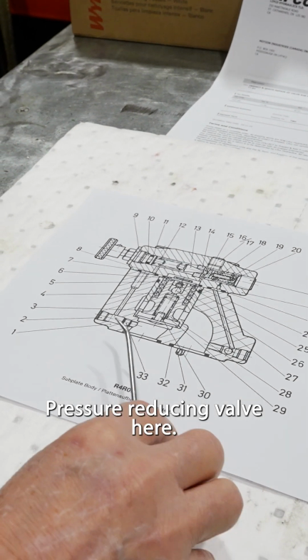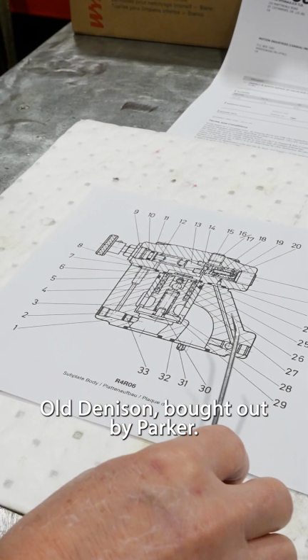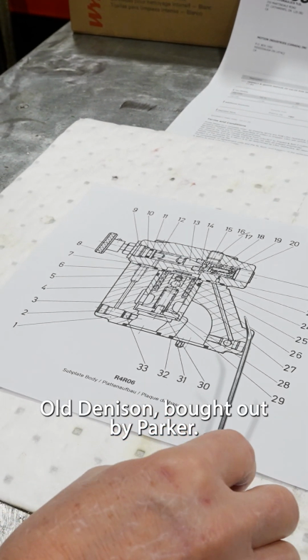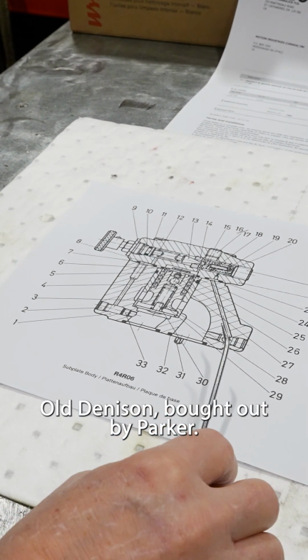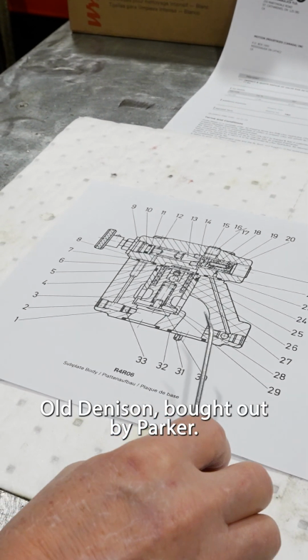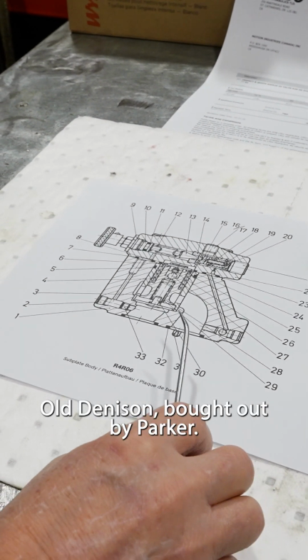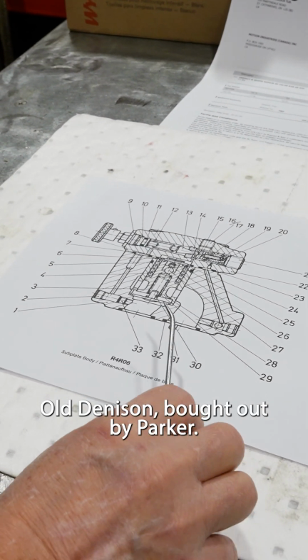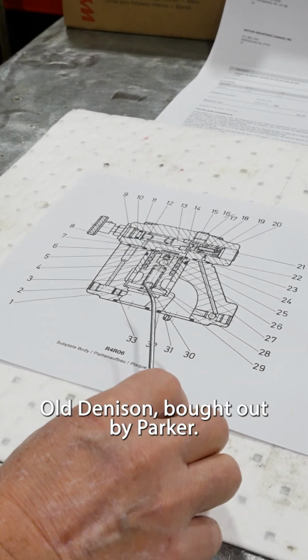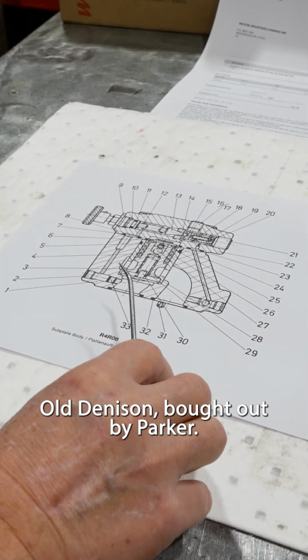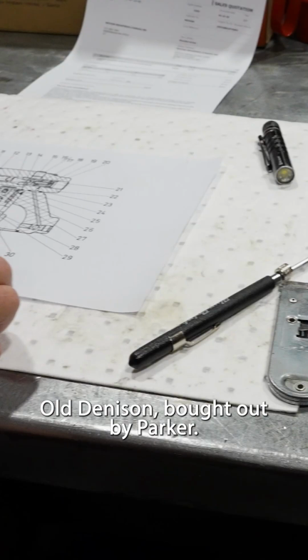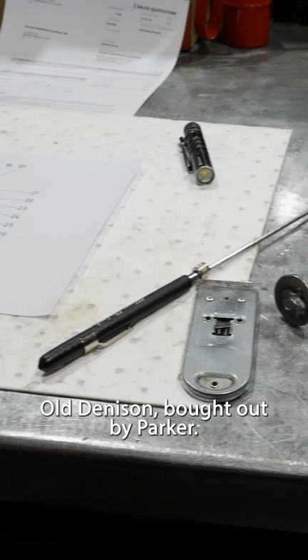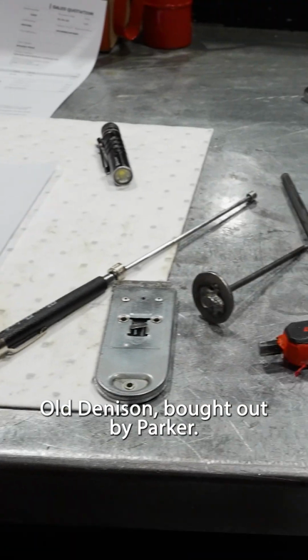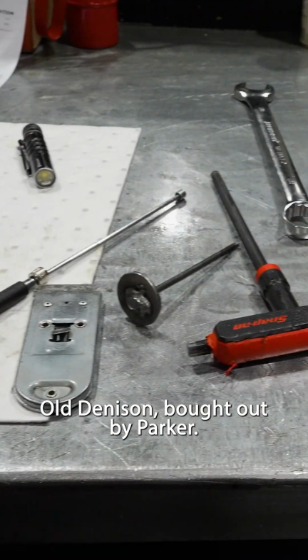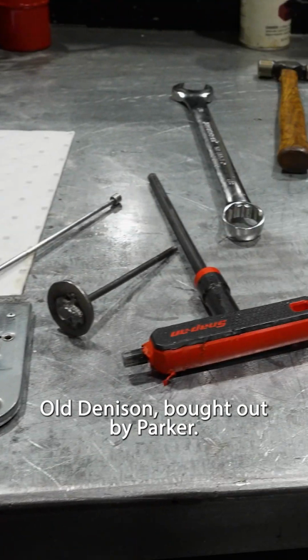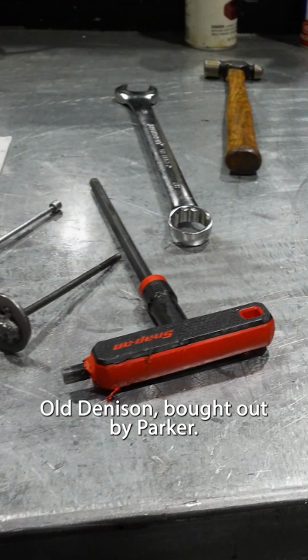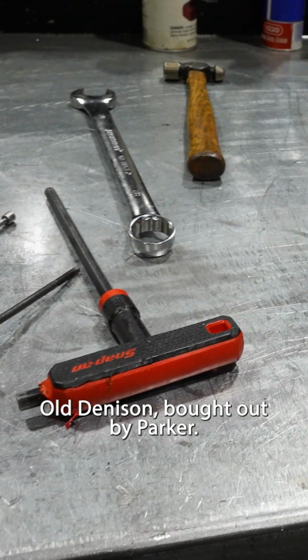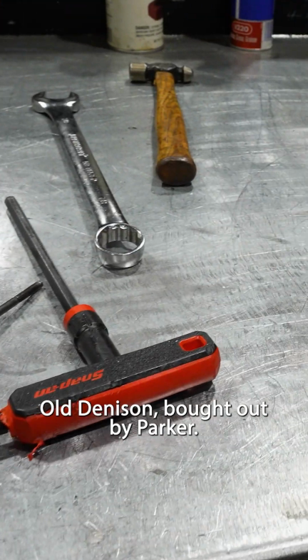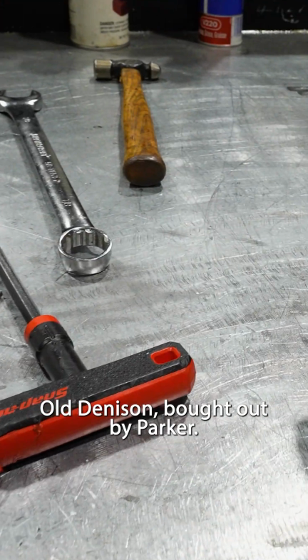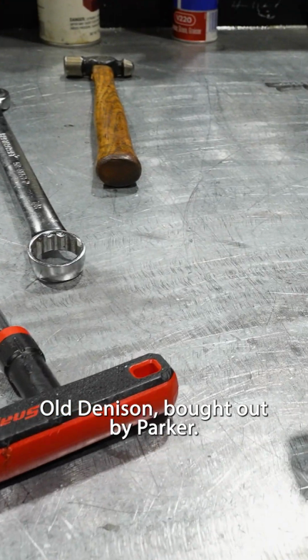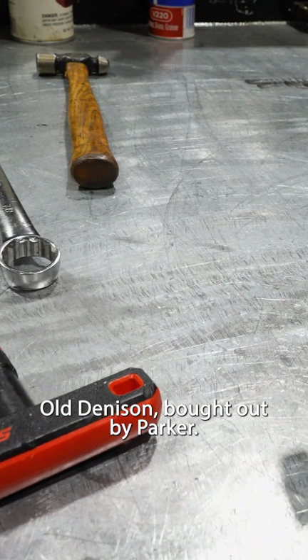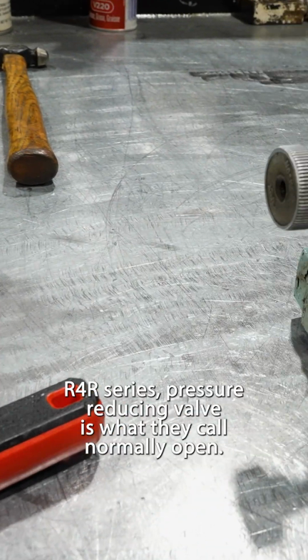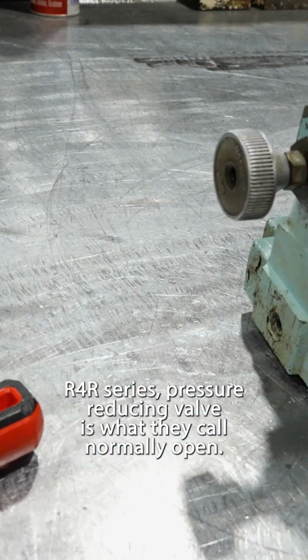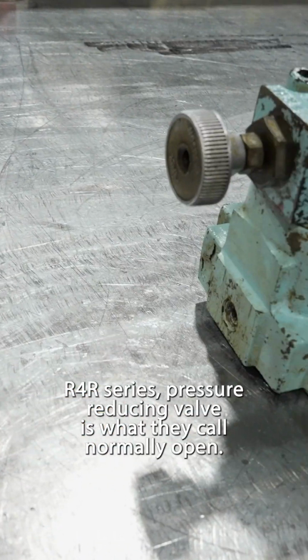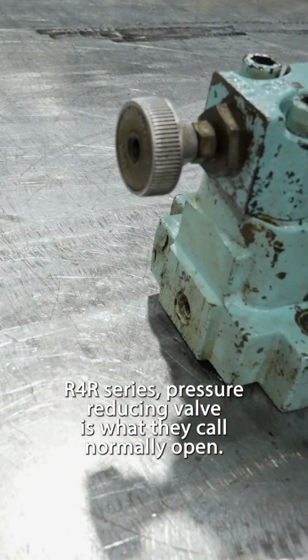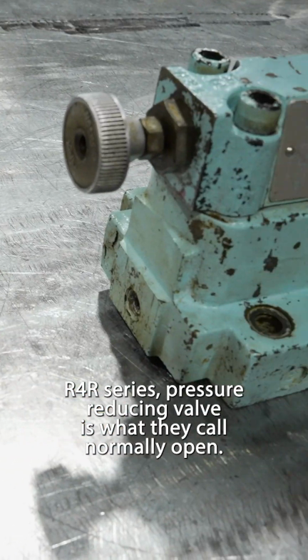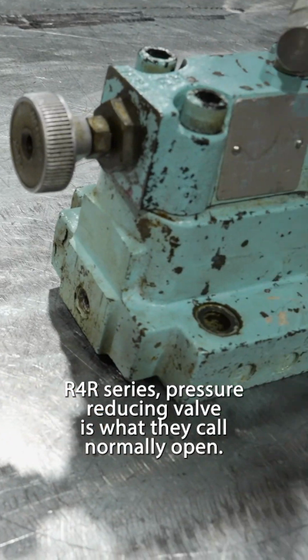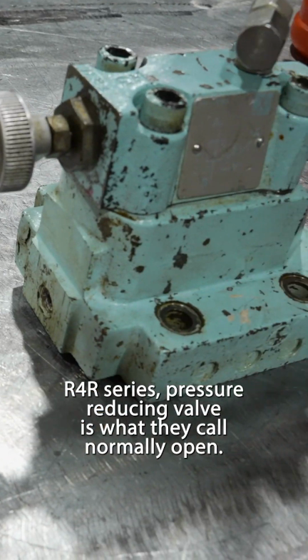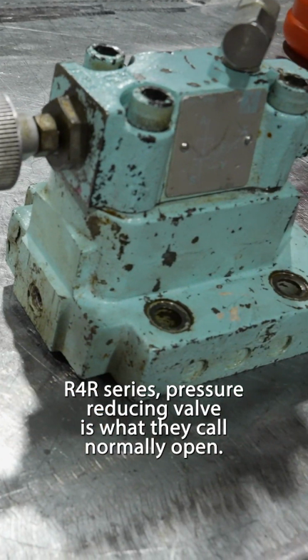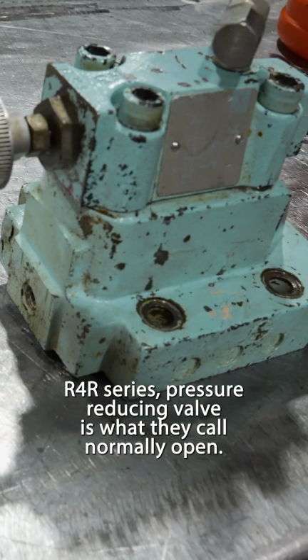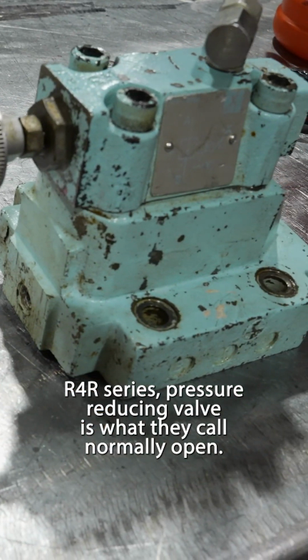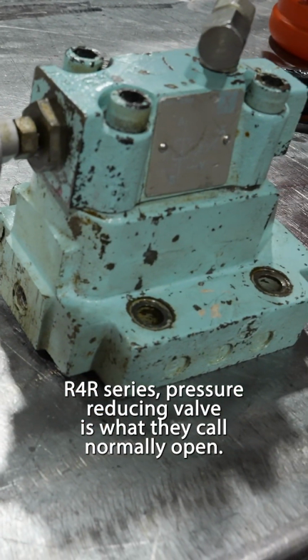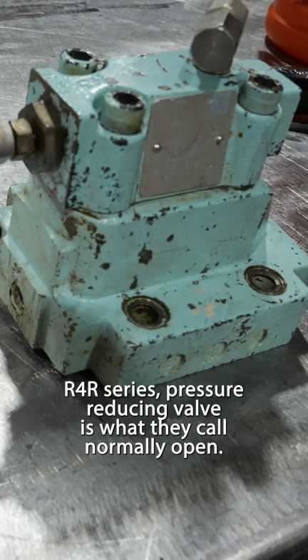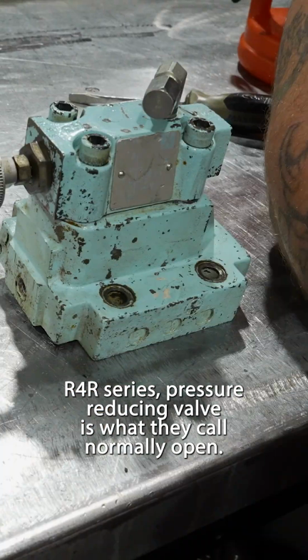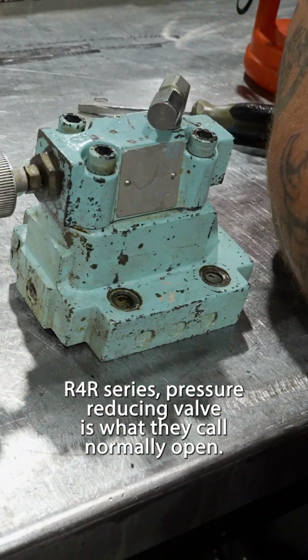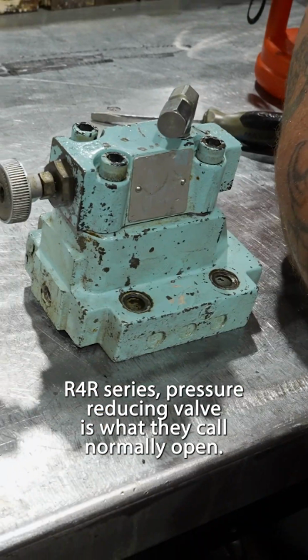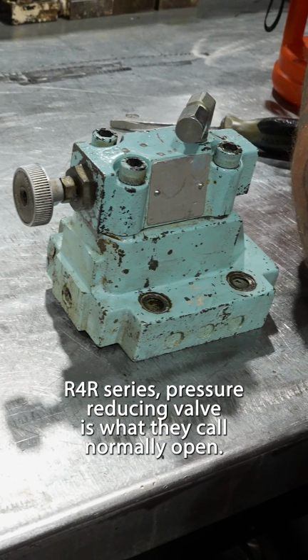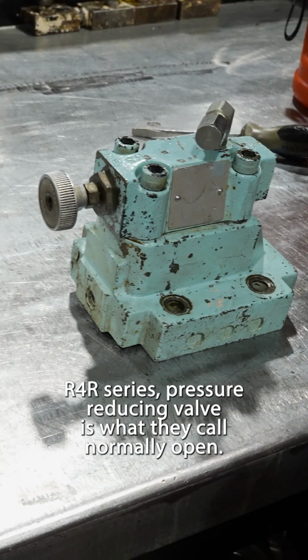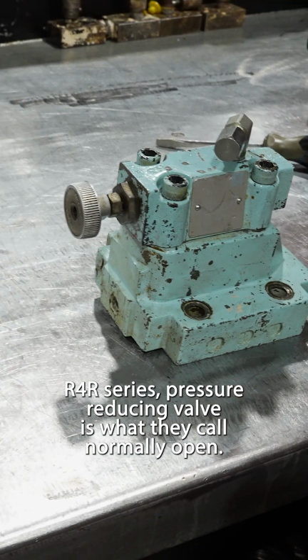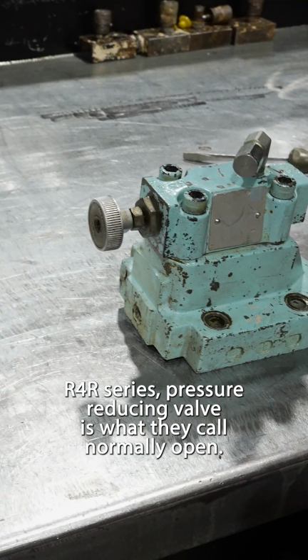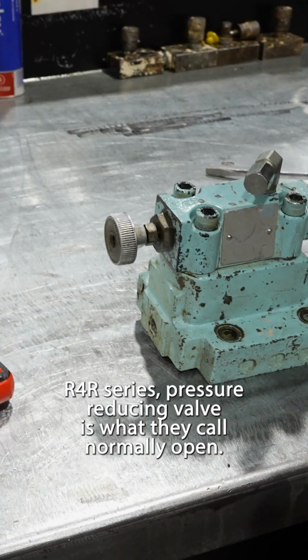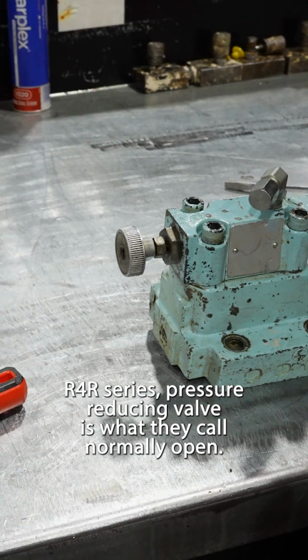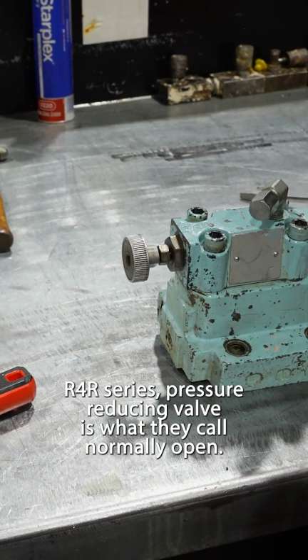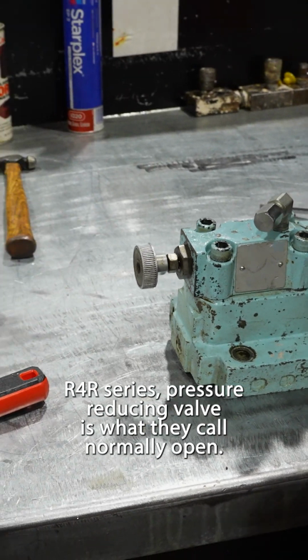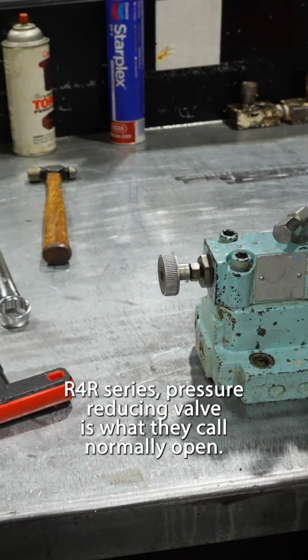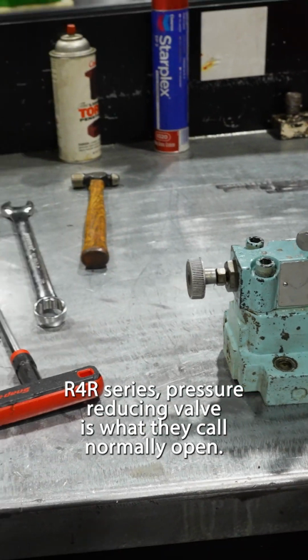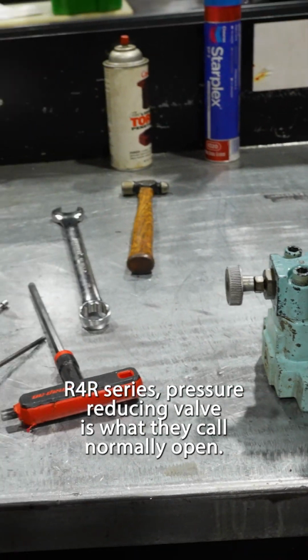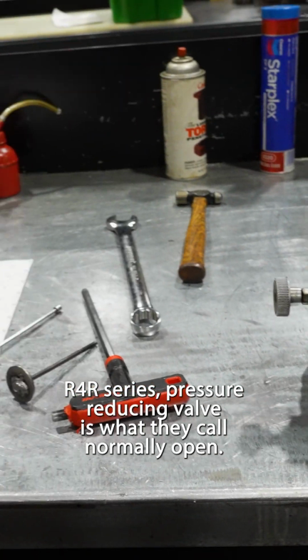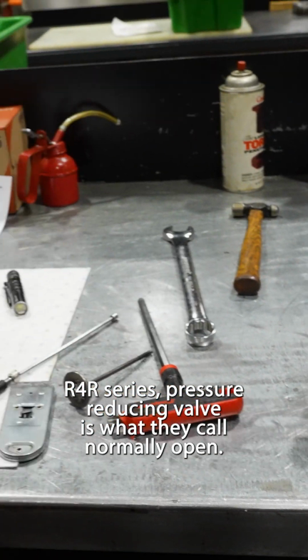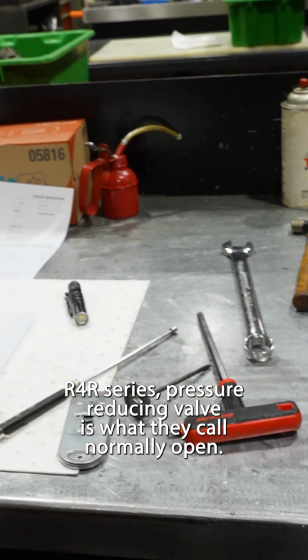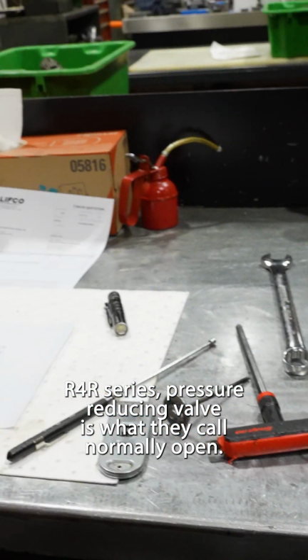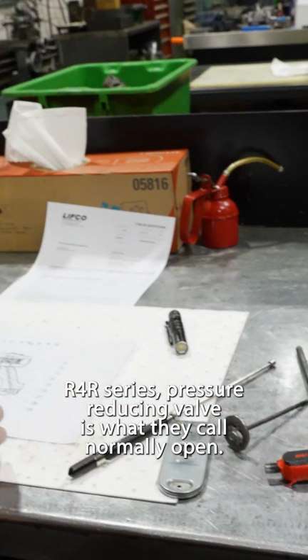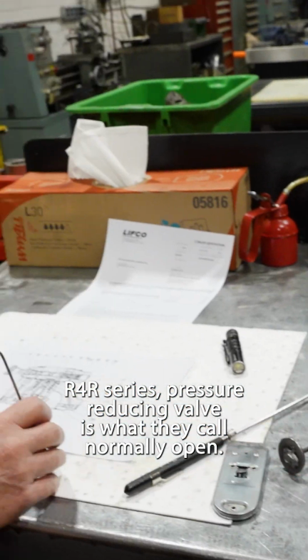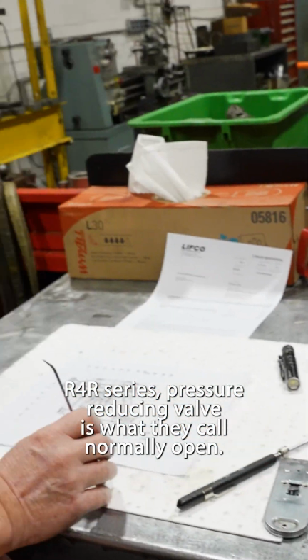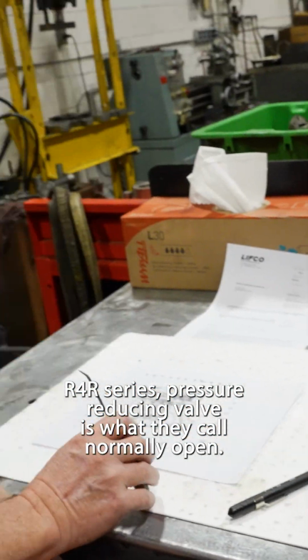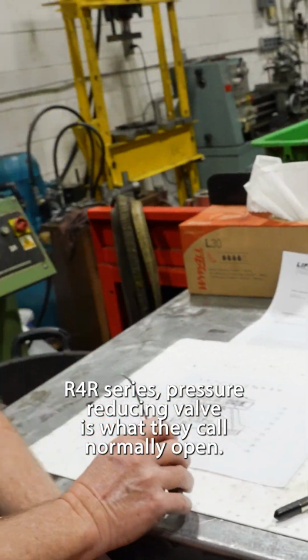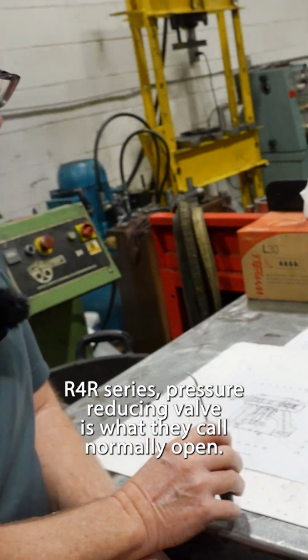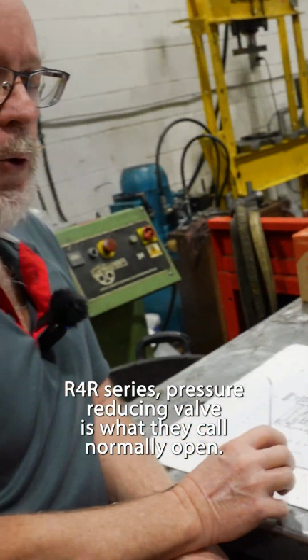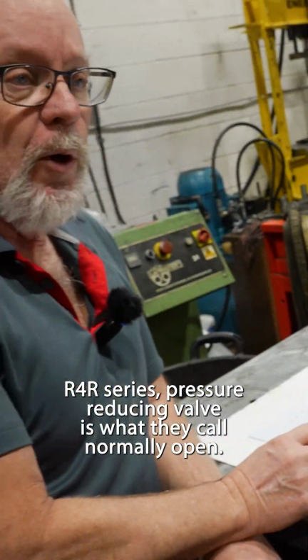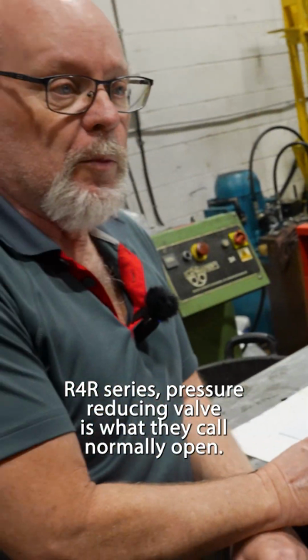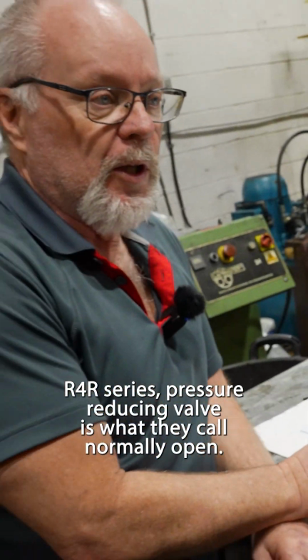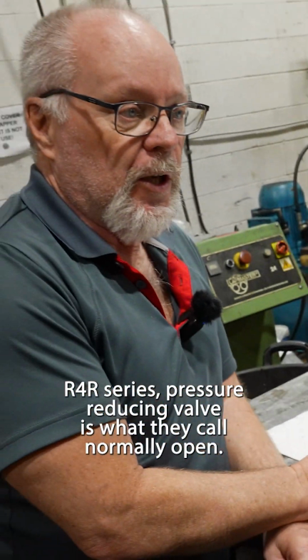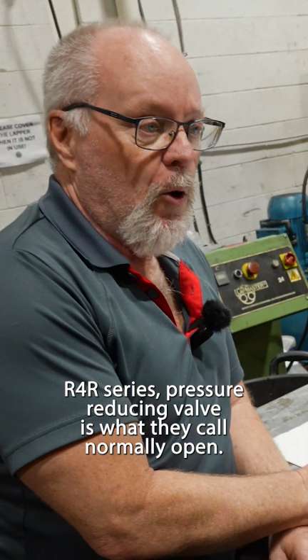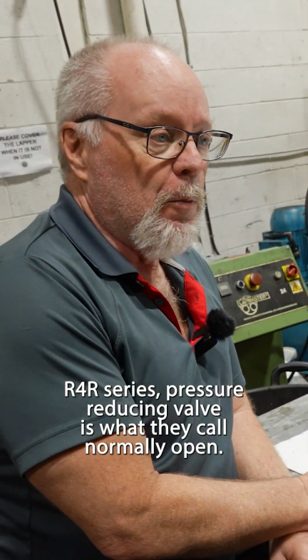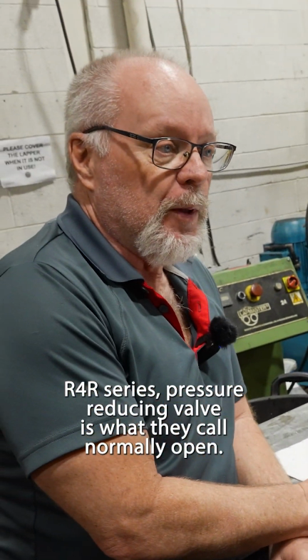This is the pressure reducing valve here — old Denison, bought out by Parker. R4R series. A pressure reducing valve is what they call normally open.